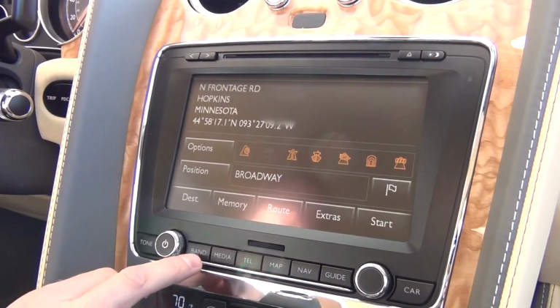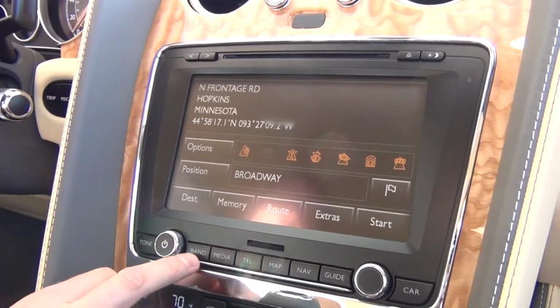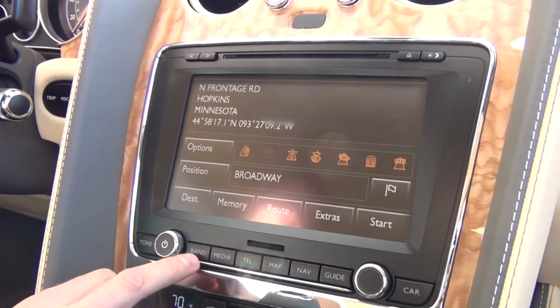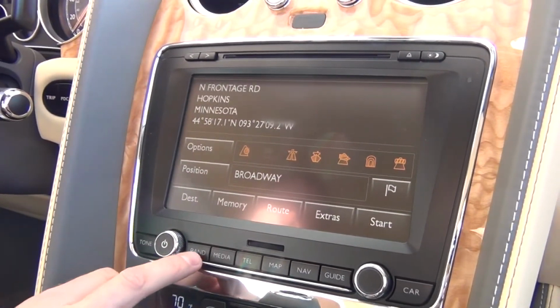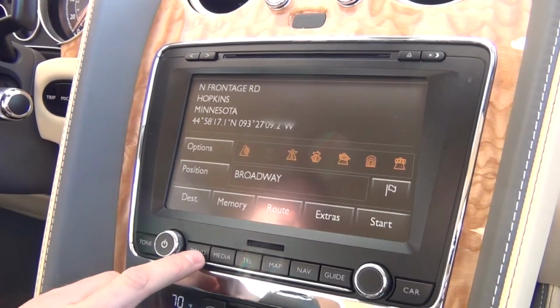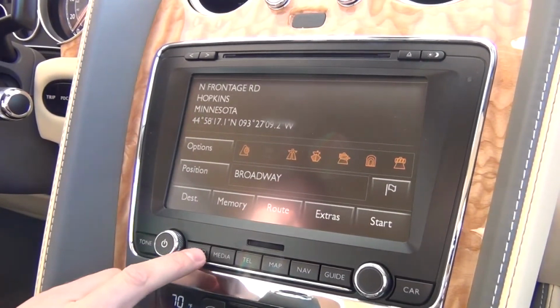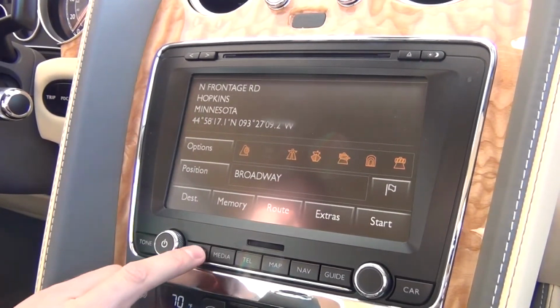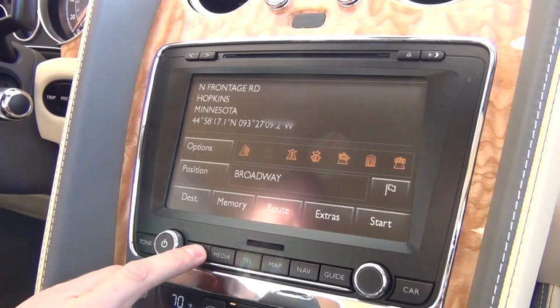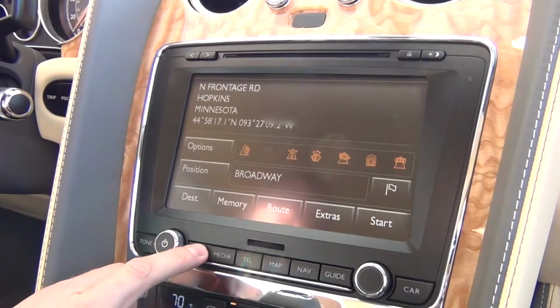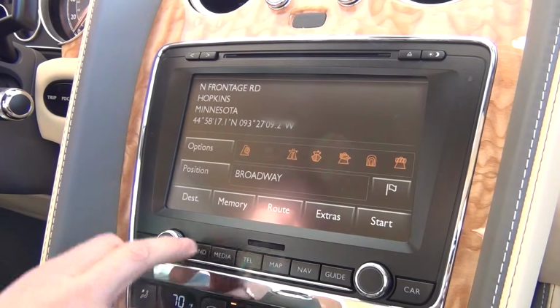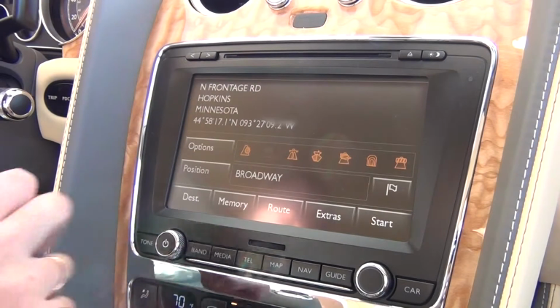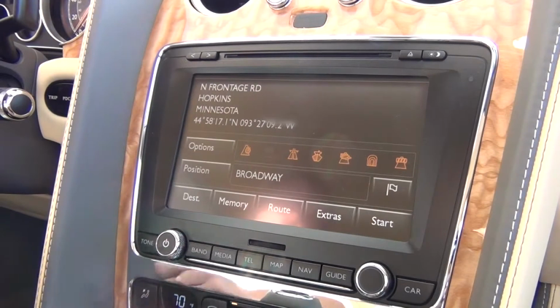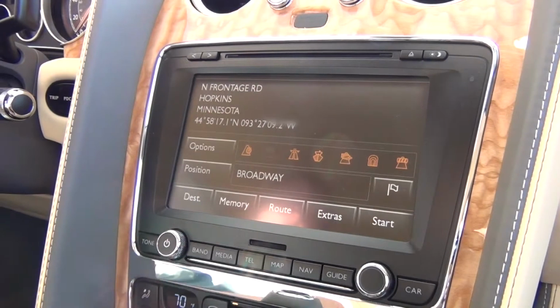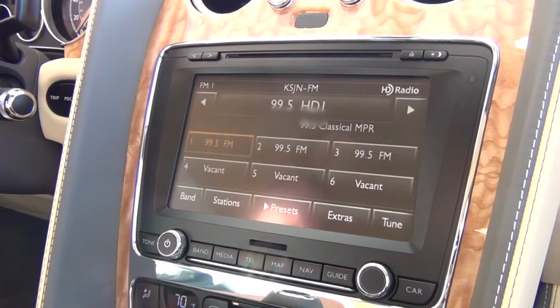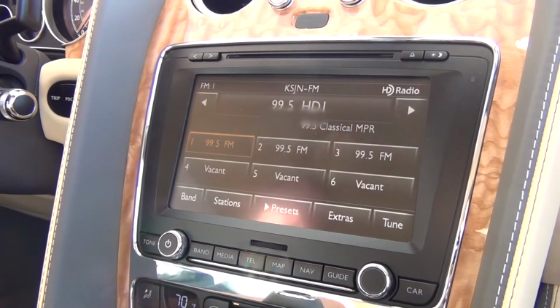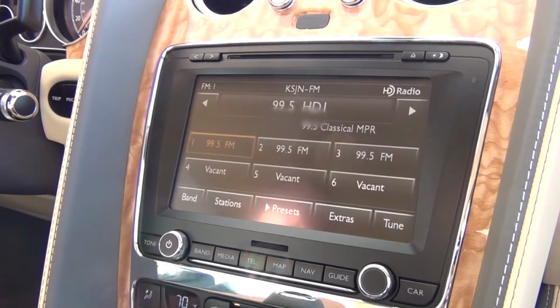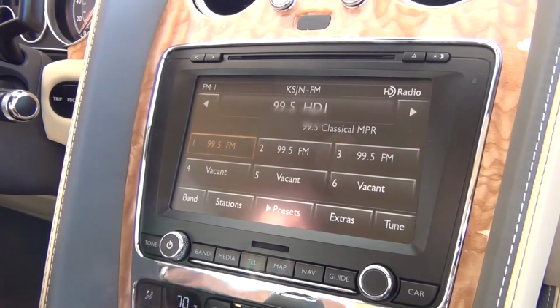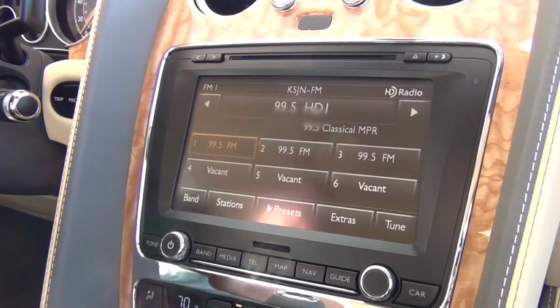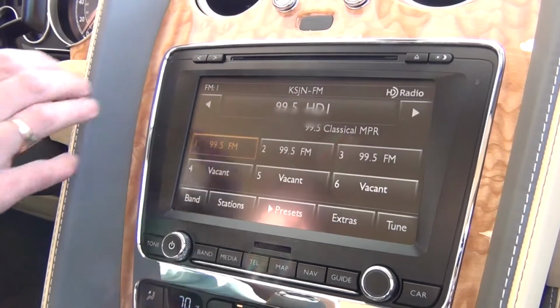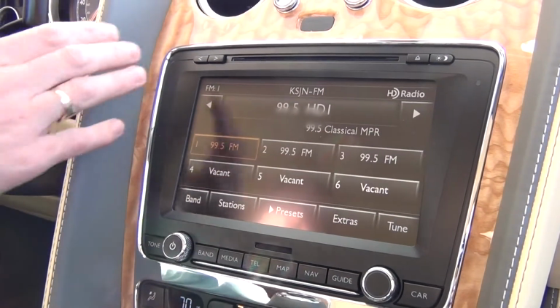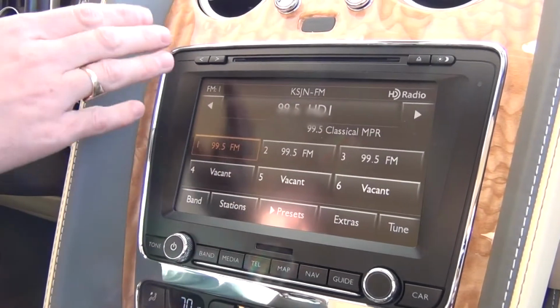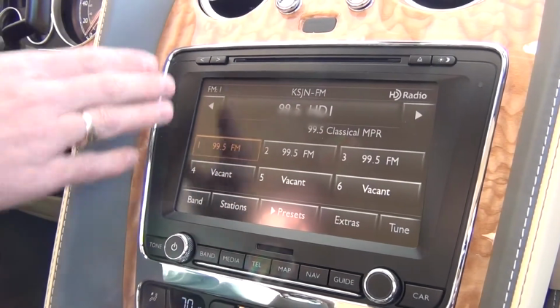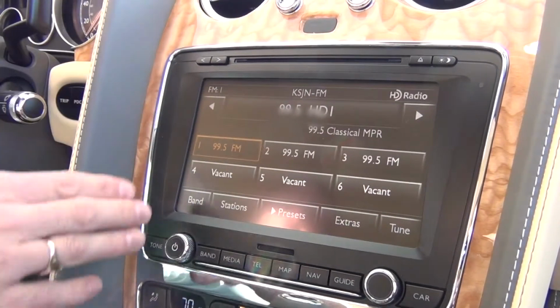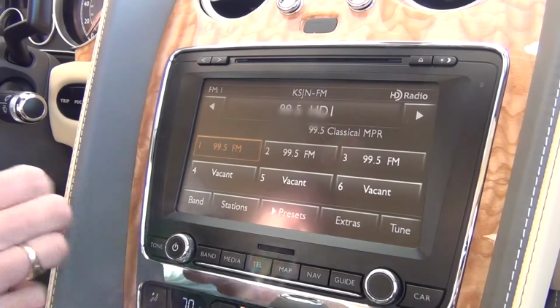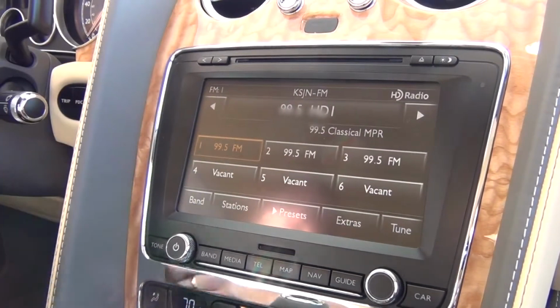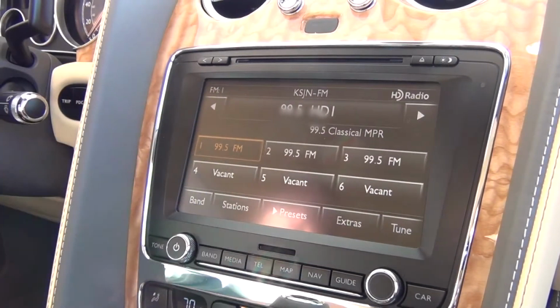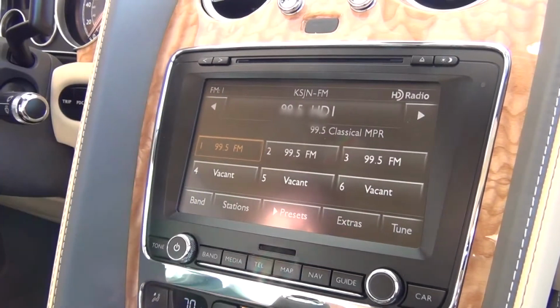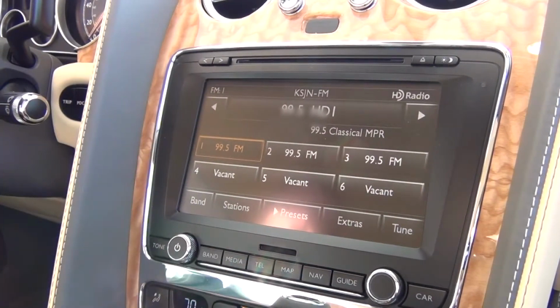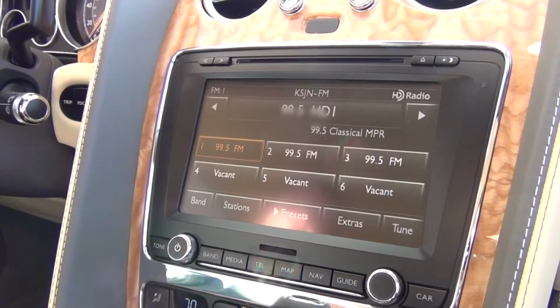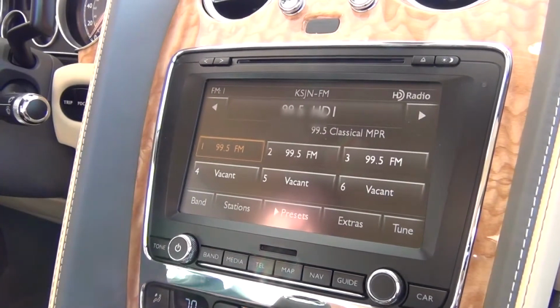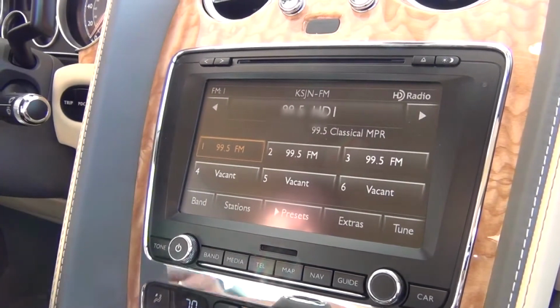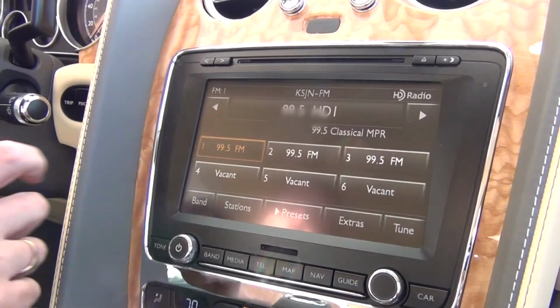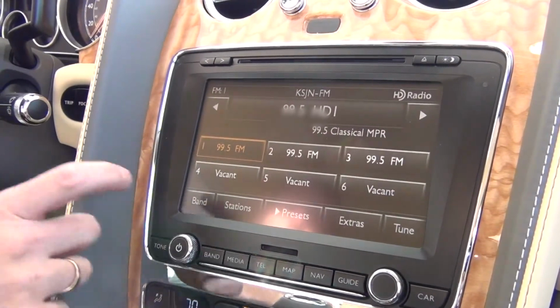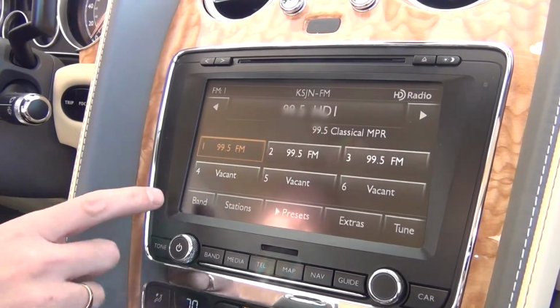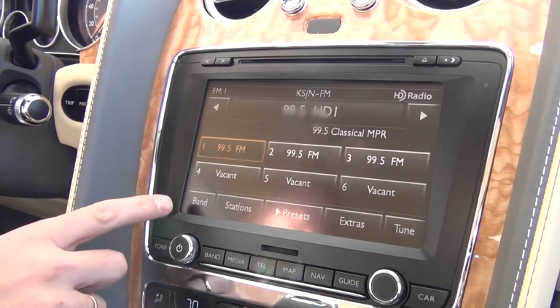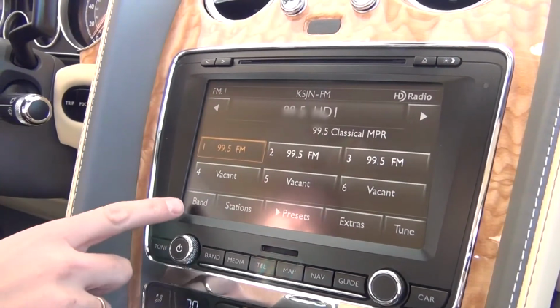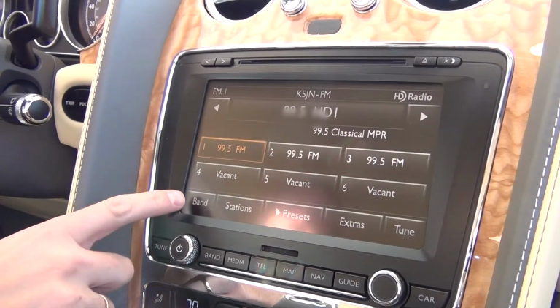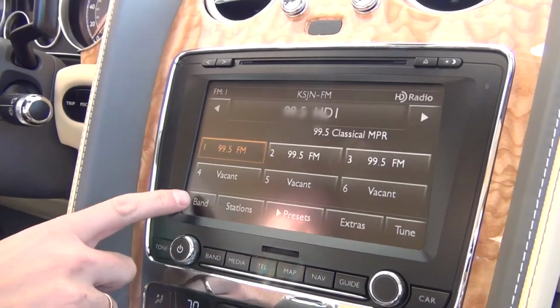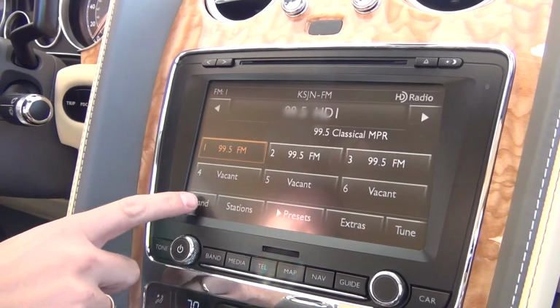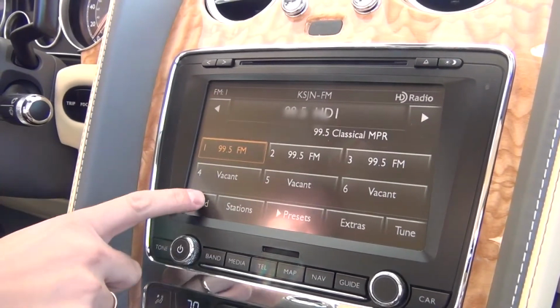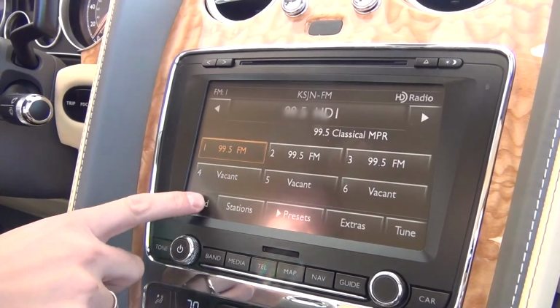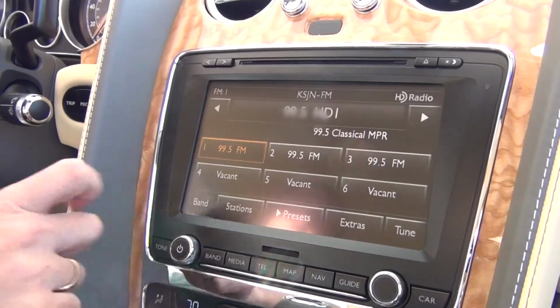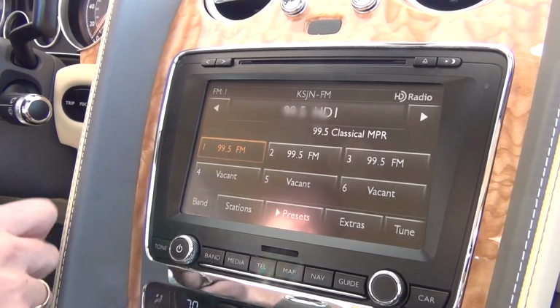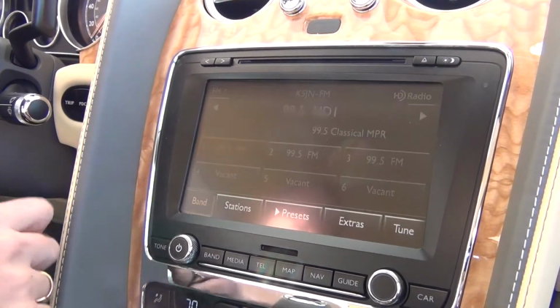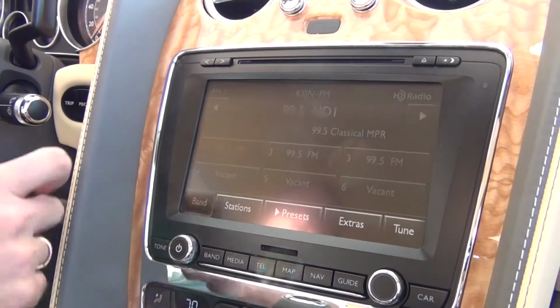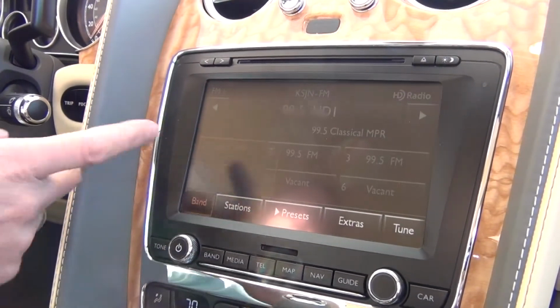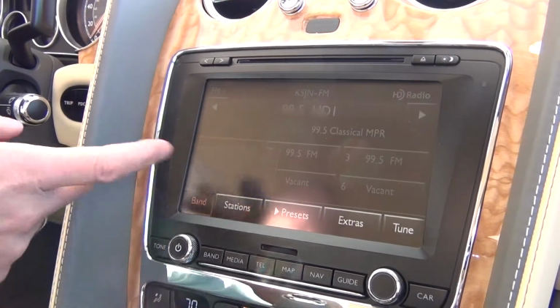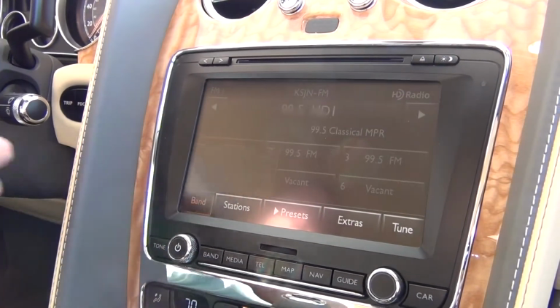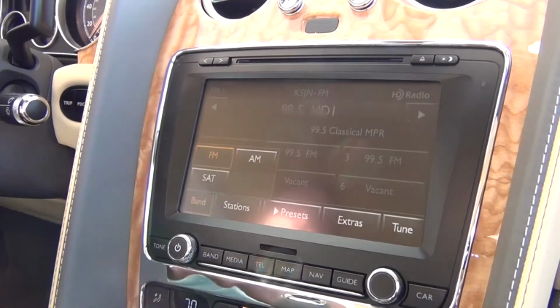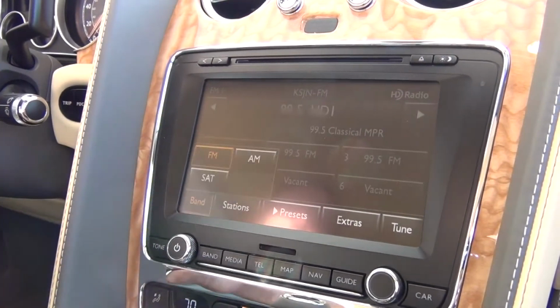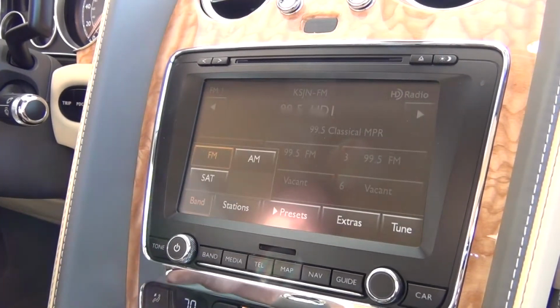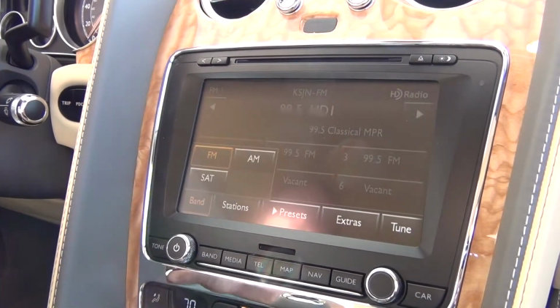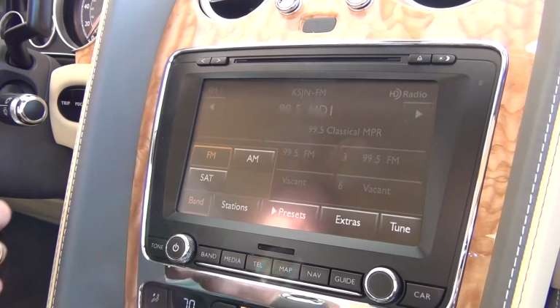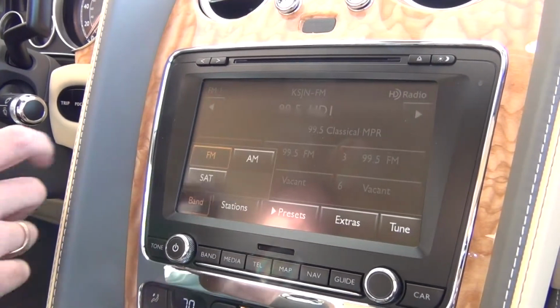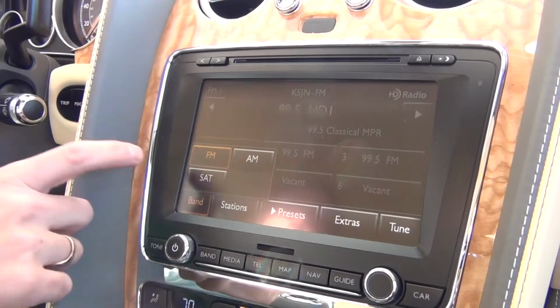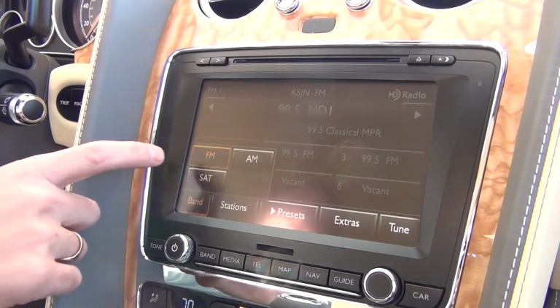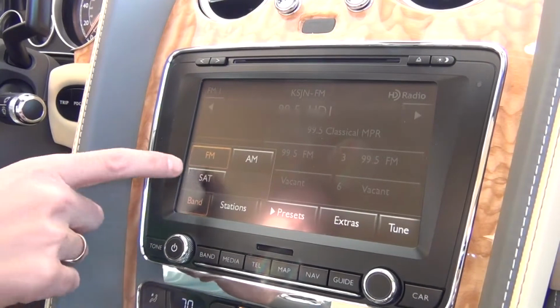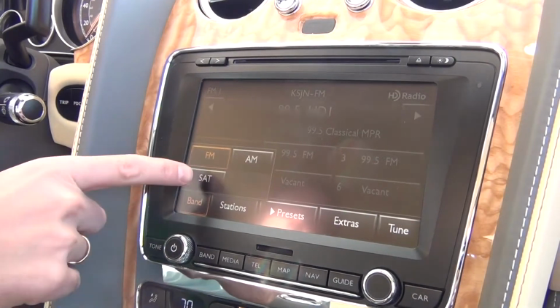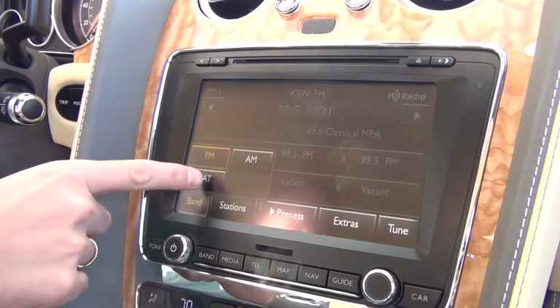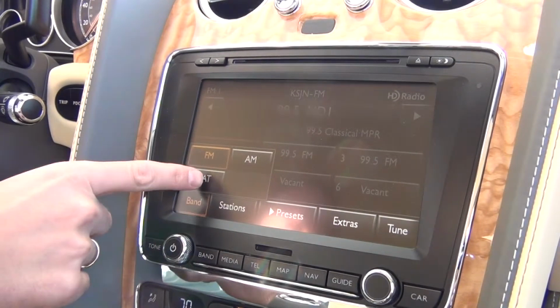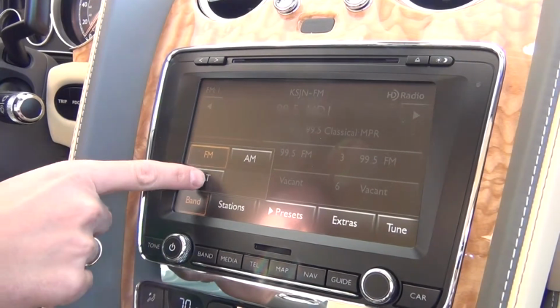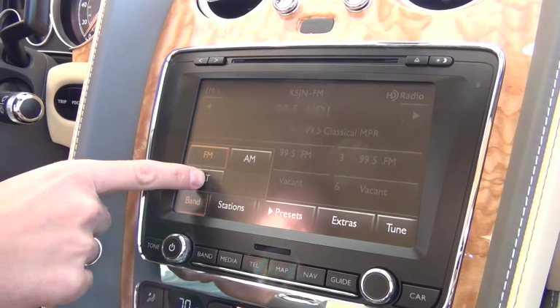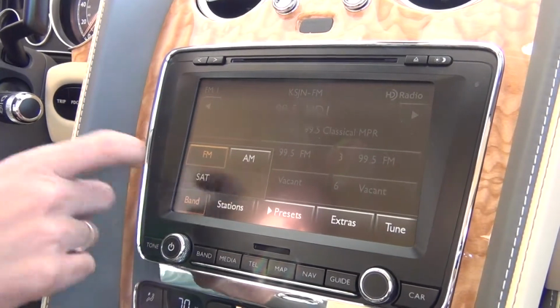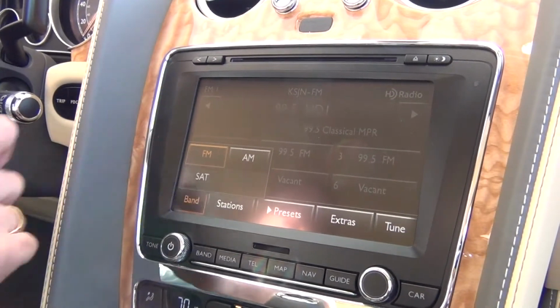We're going to start with band, which gets us to our radio. We're going to change the band — right now it's on FM, and we want to go to satellite.